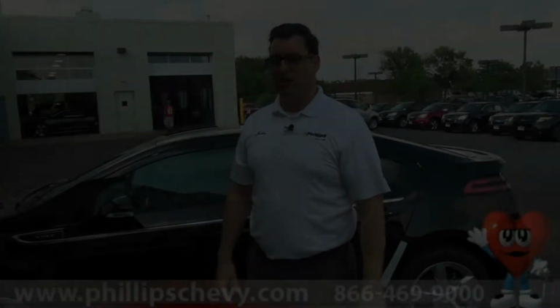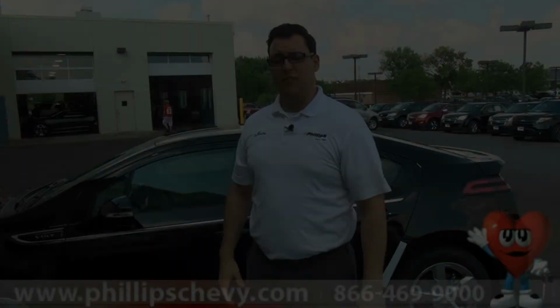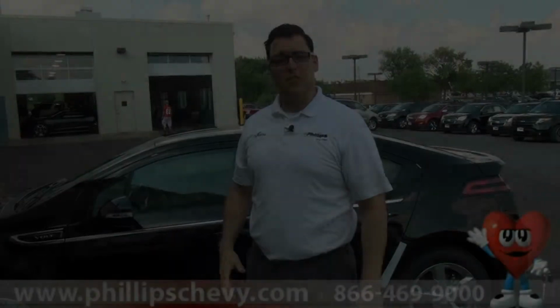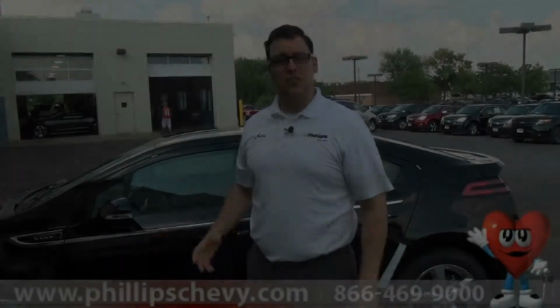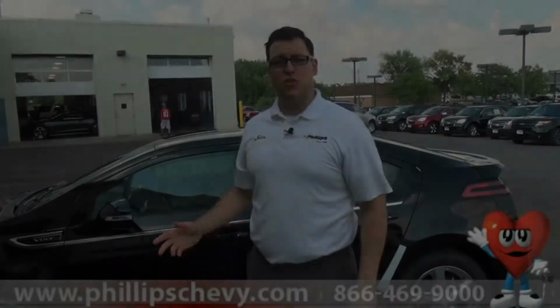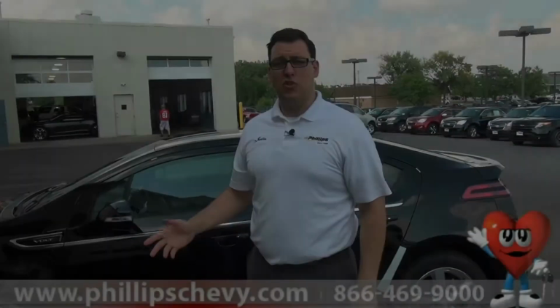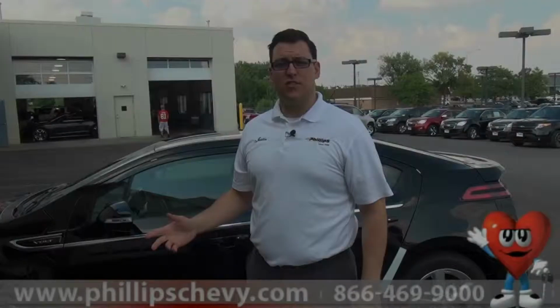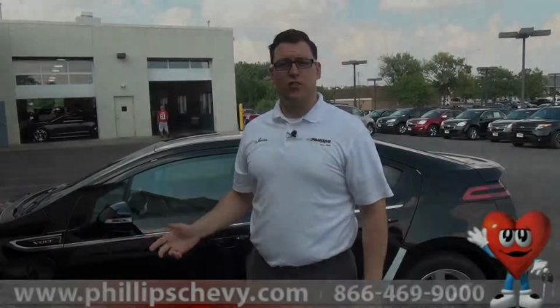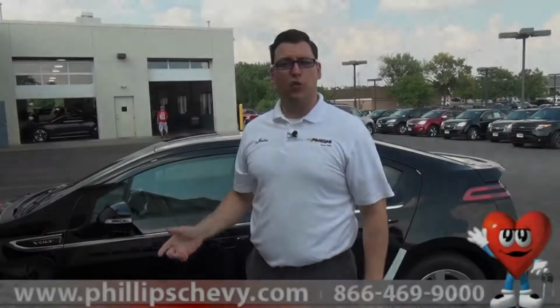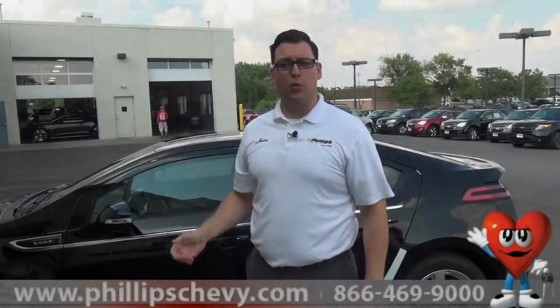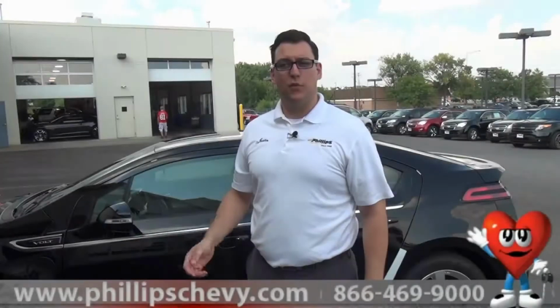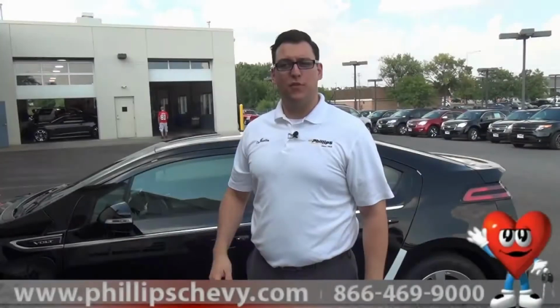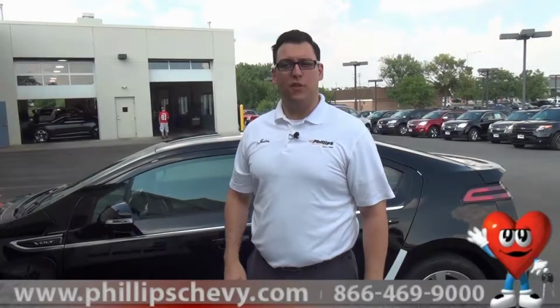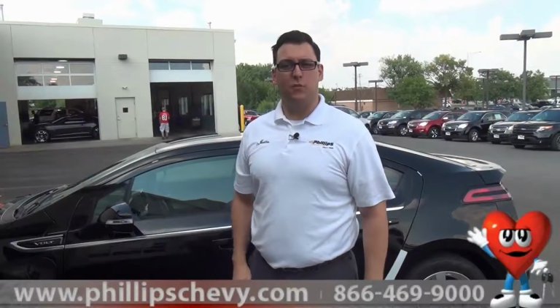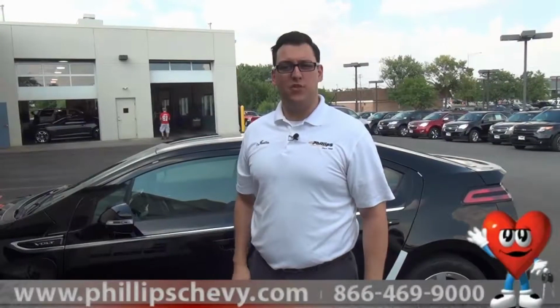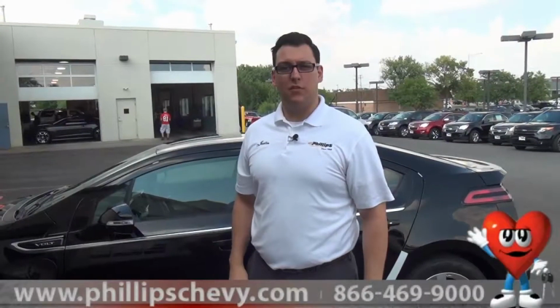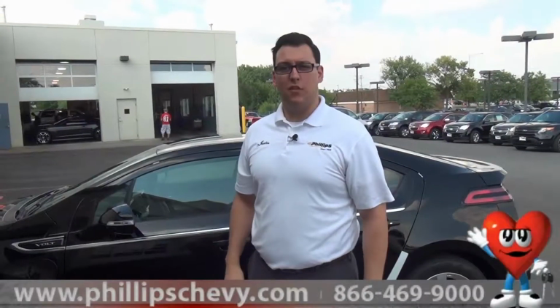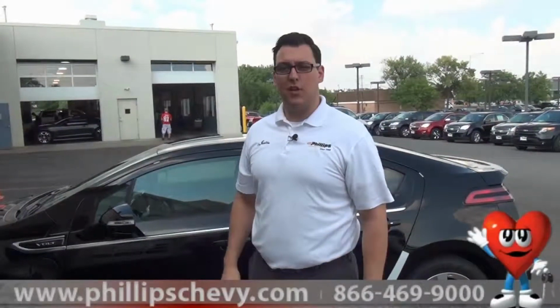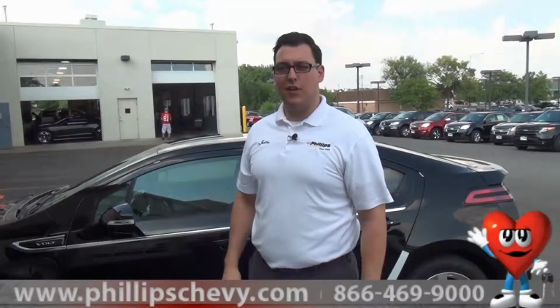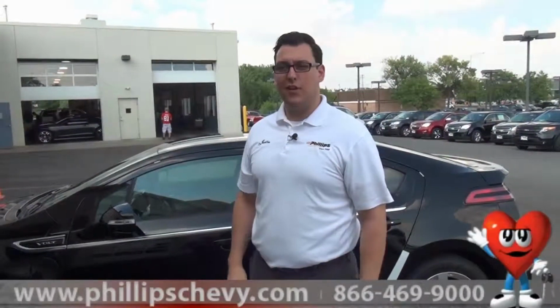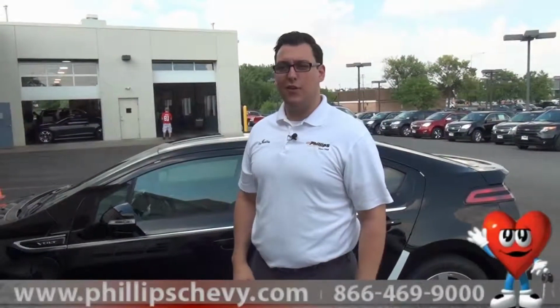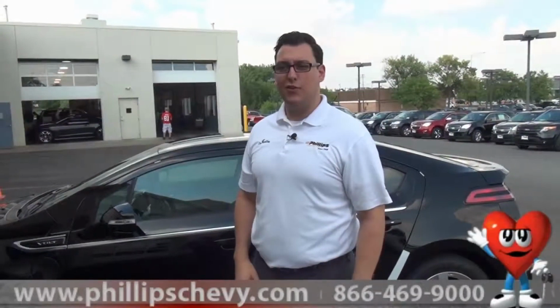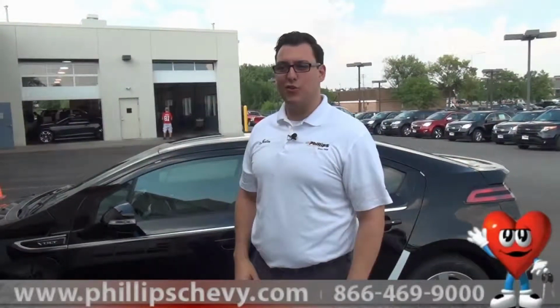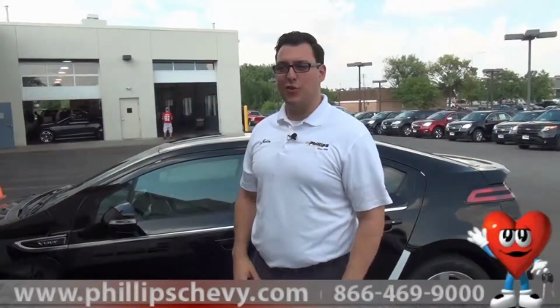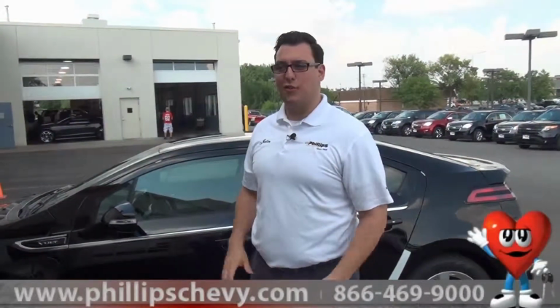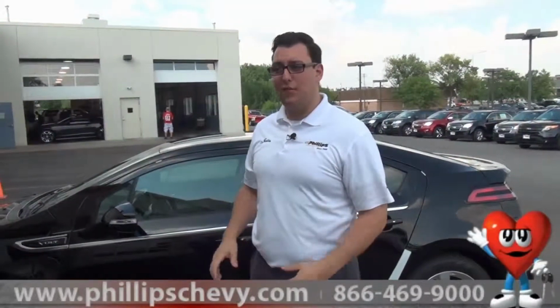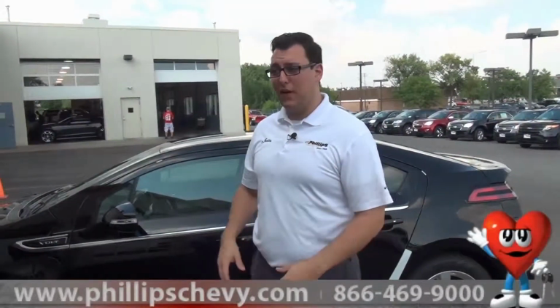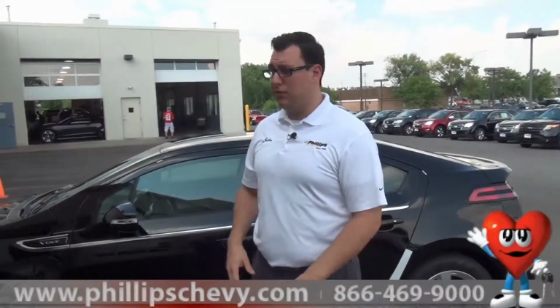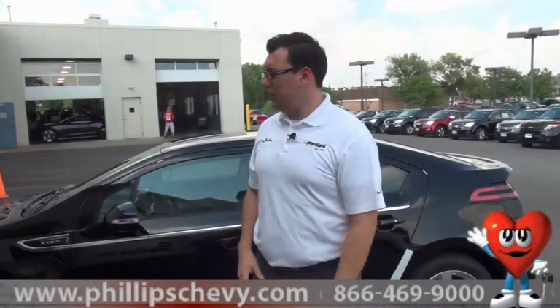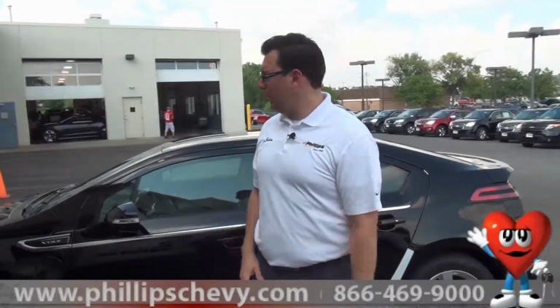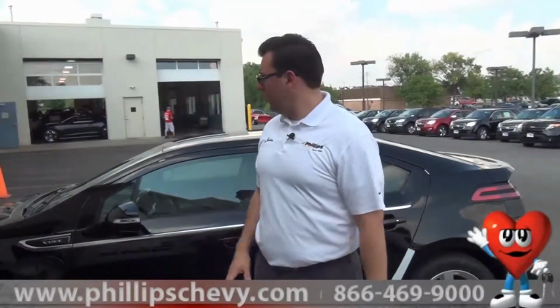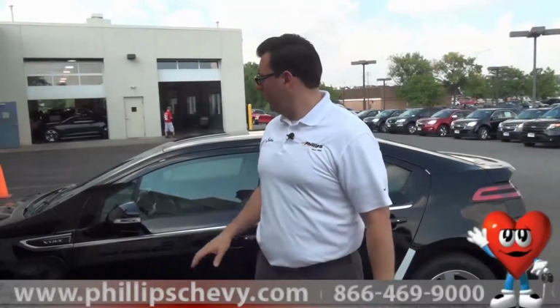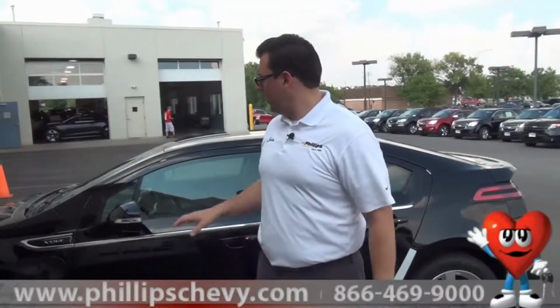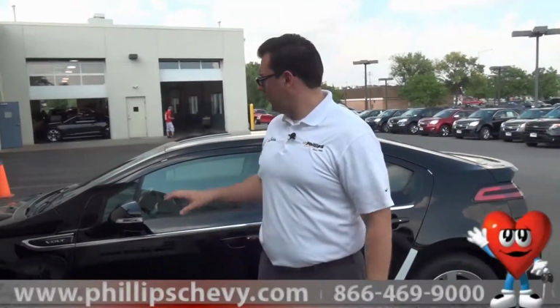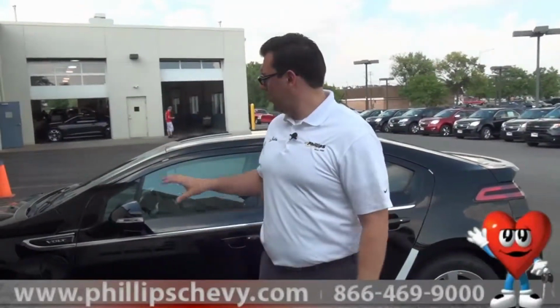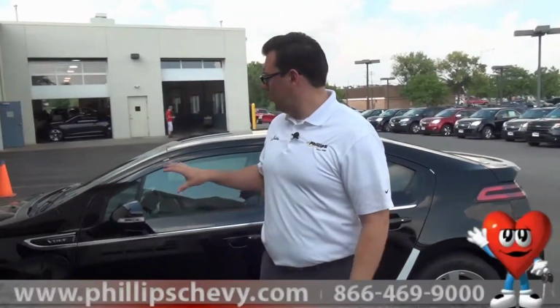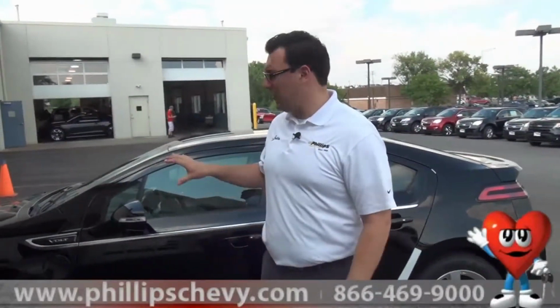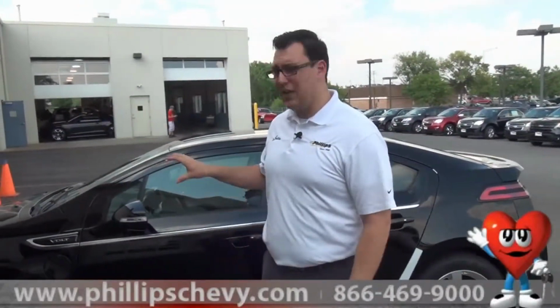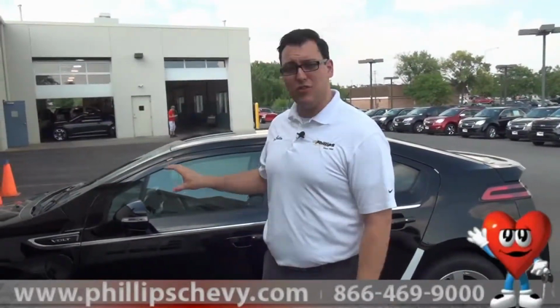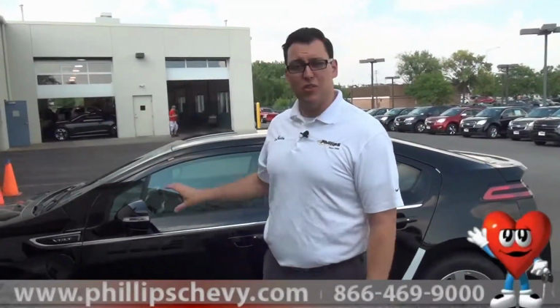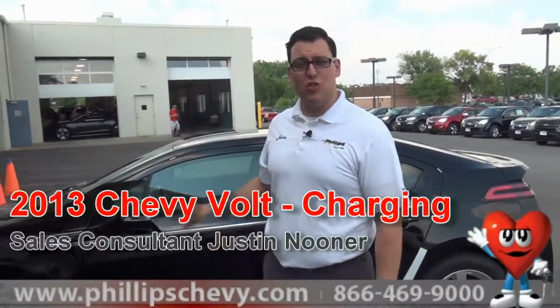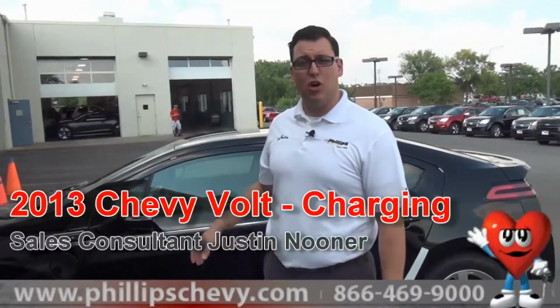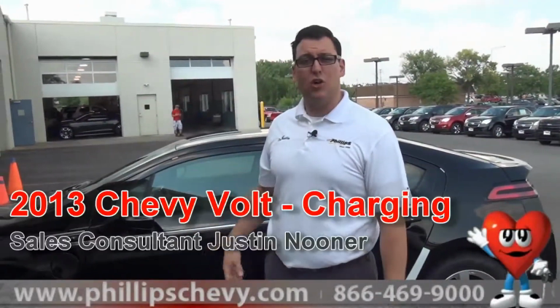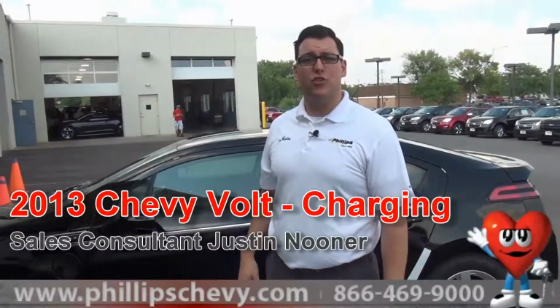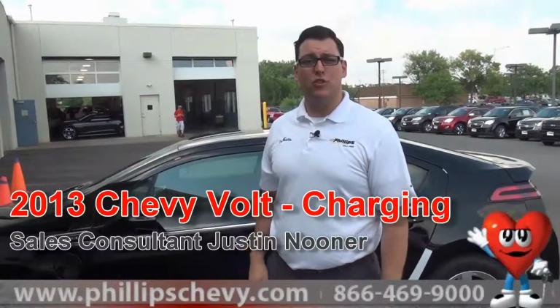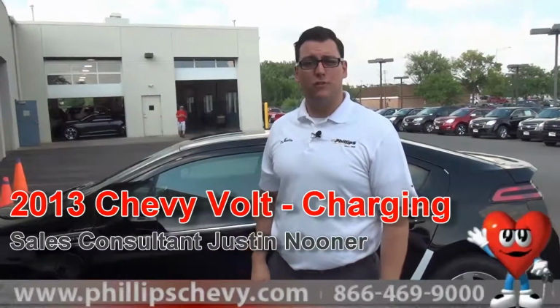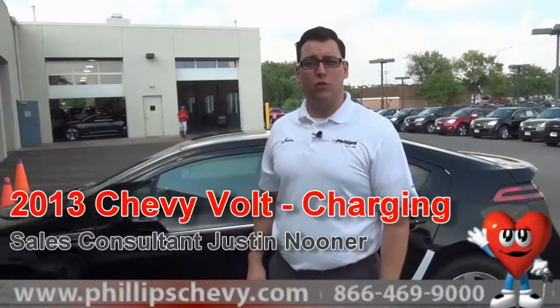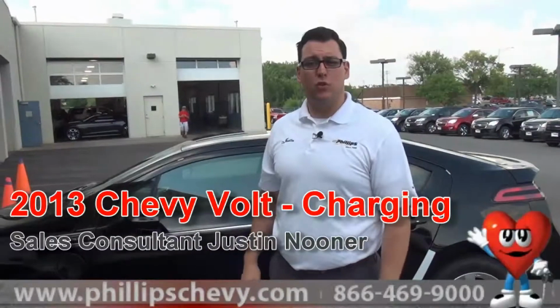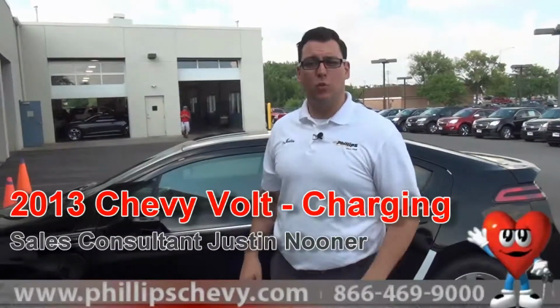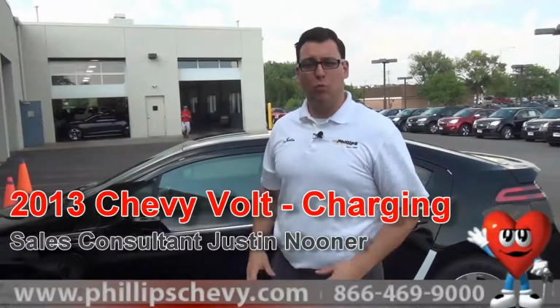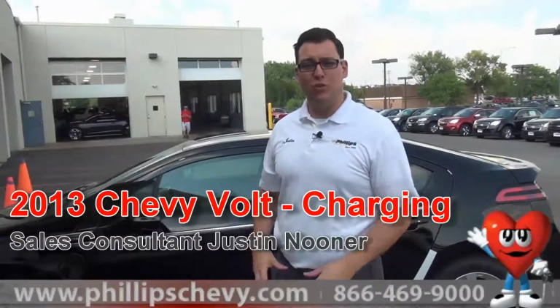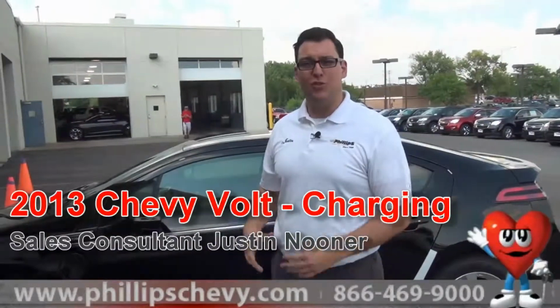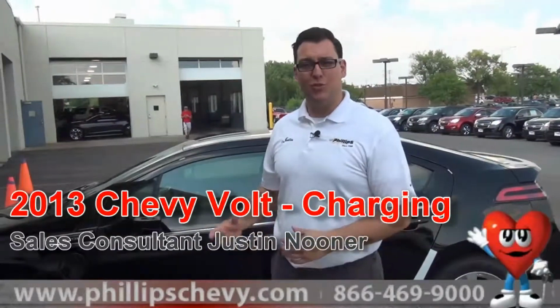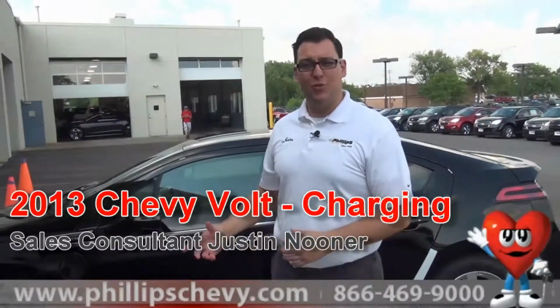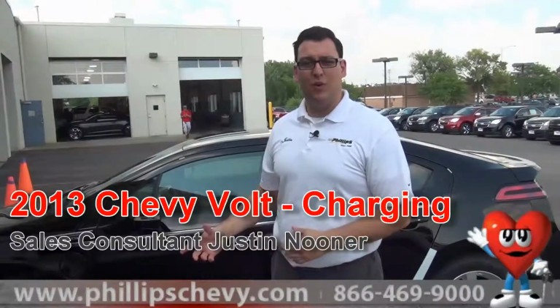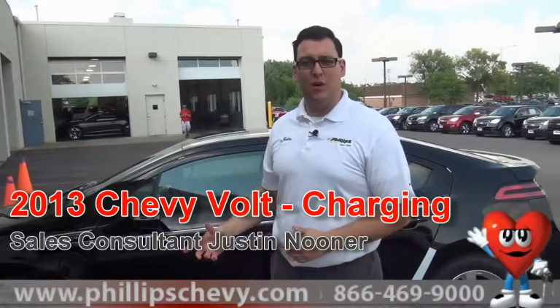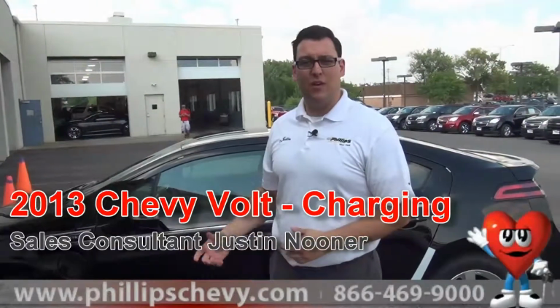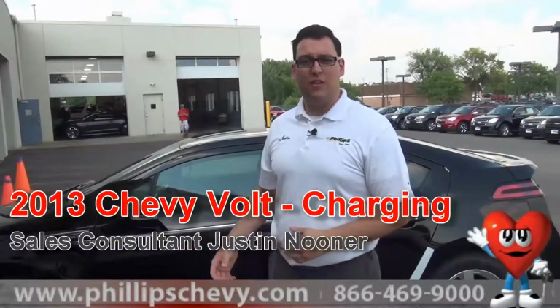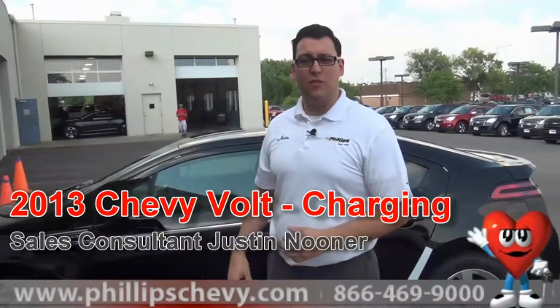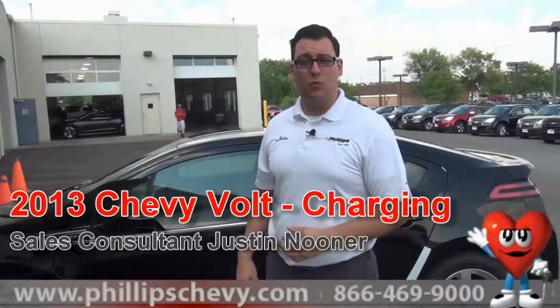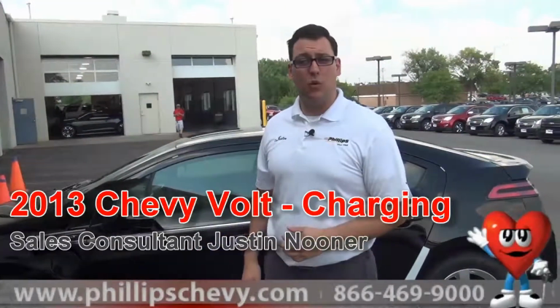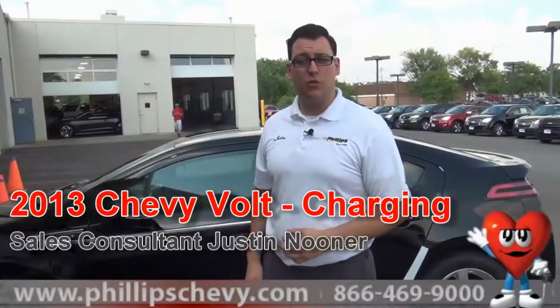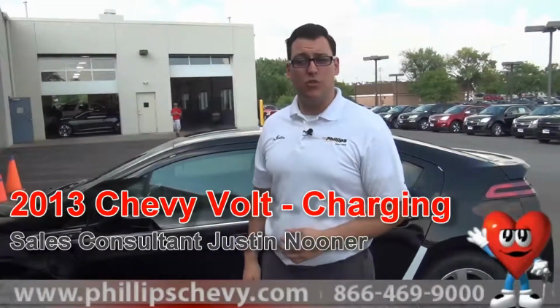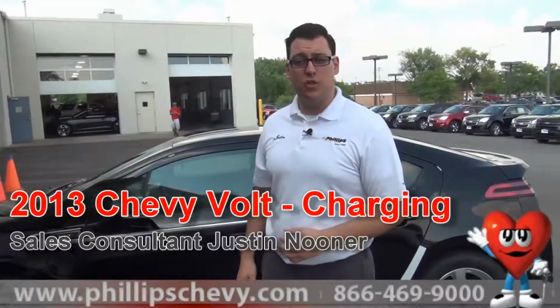This is Justin Nooner with Philips Chevrolet here to show you the final video on how to actually charge your Volt once you are into ownership.